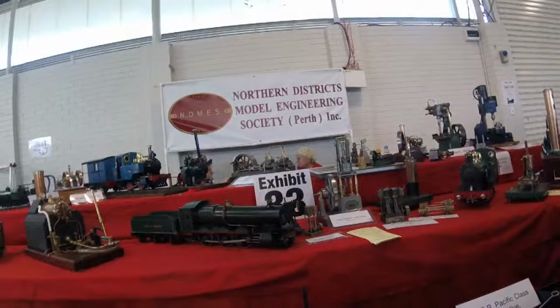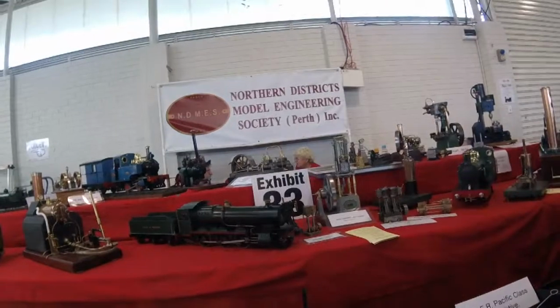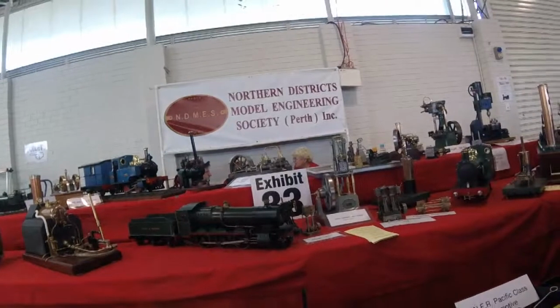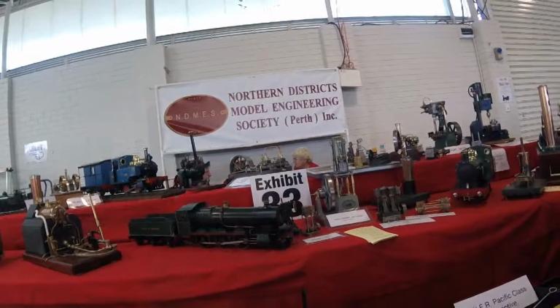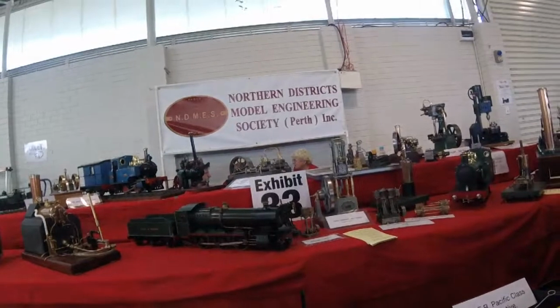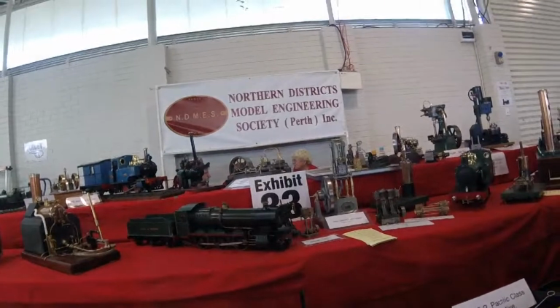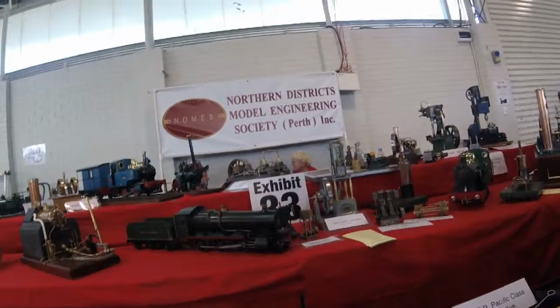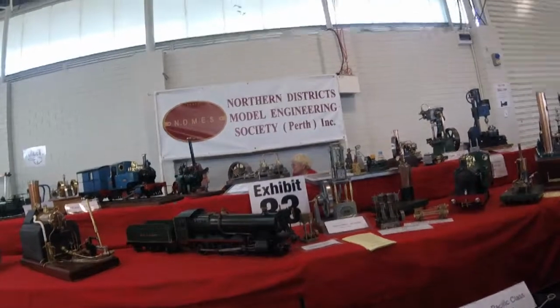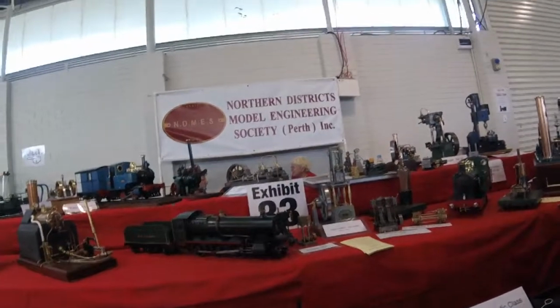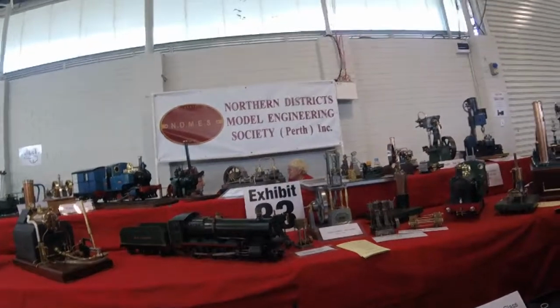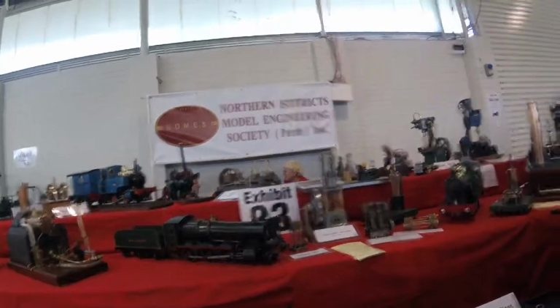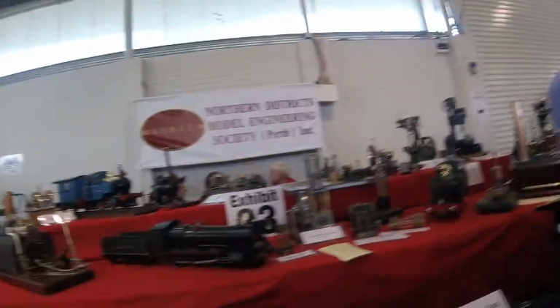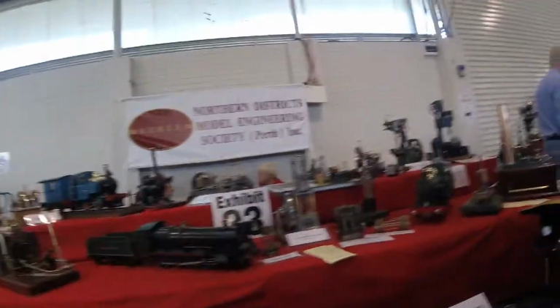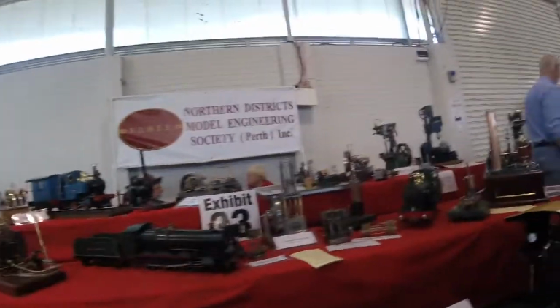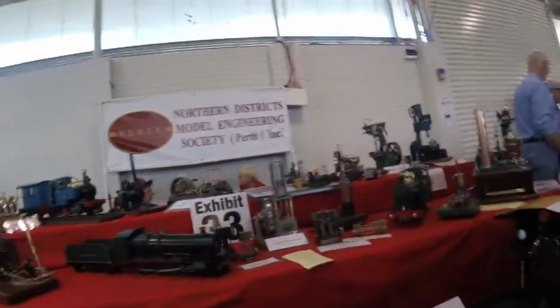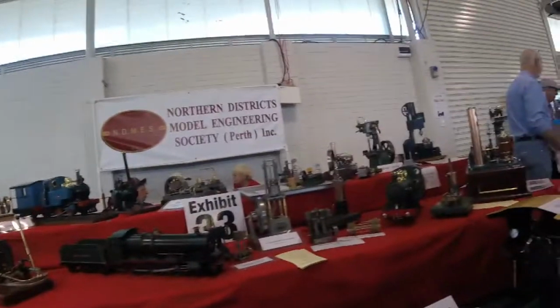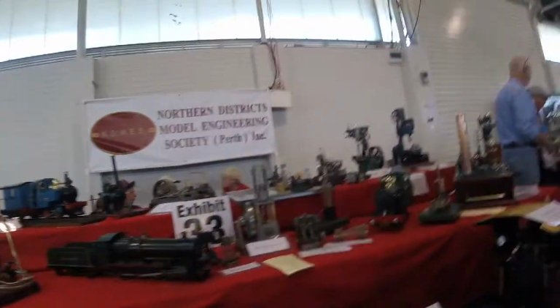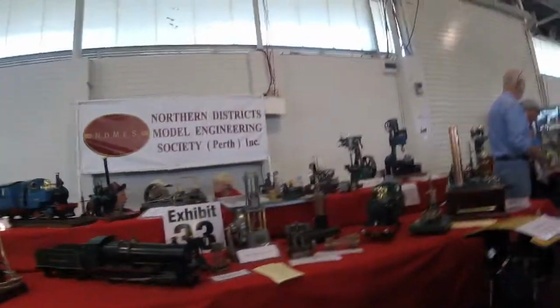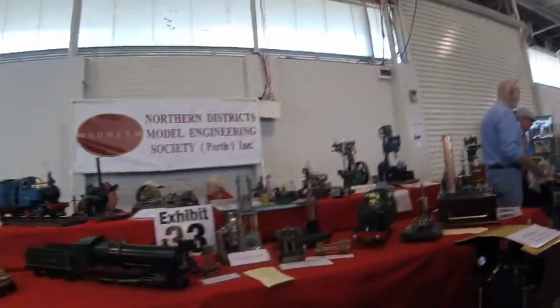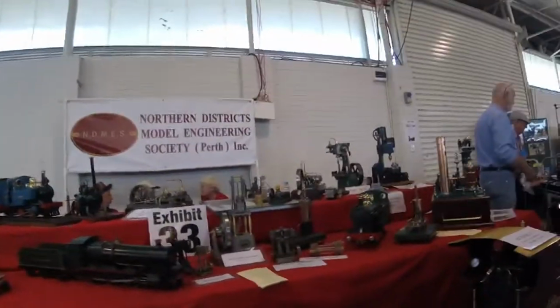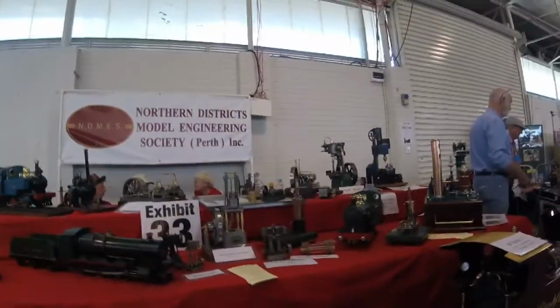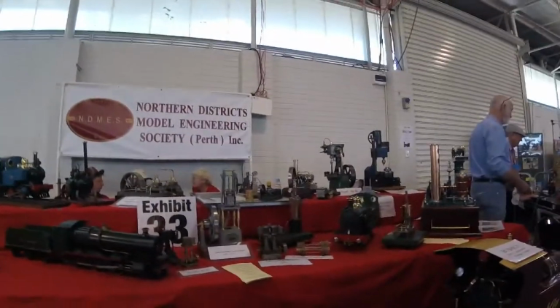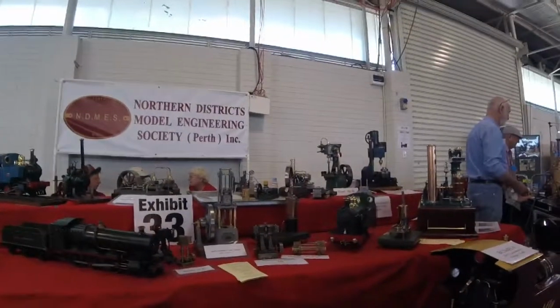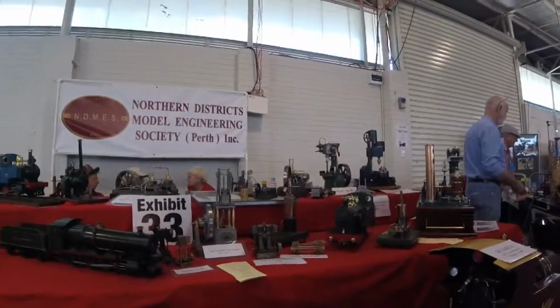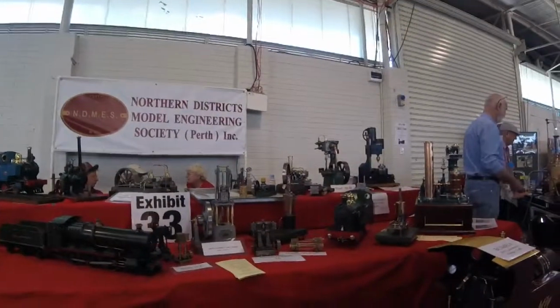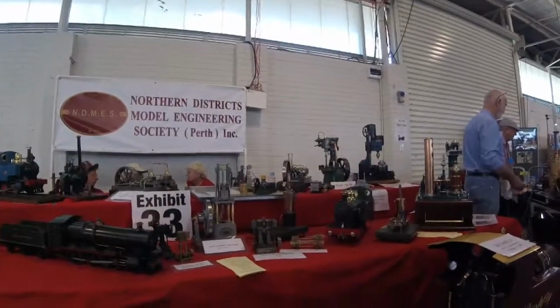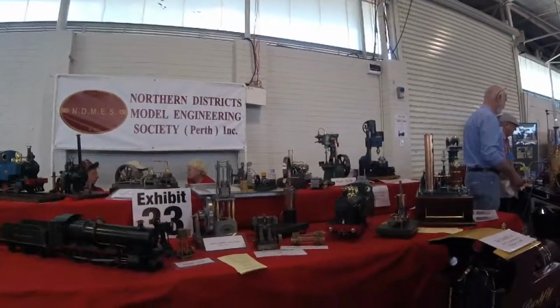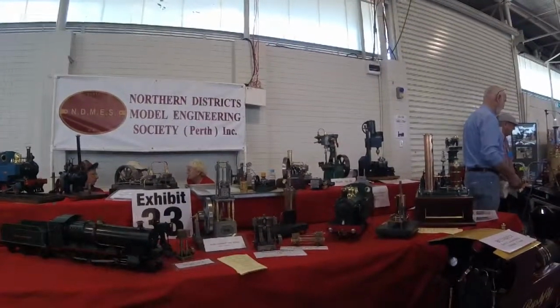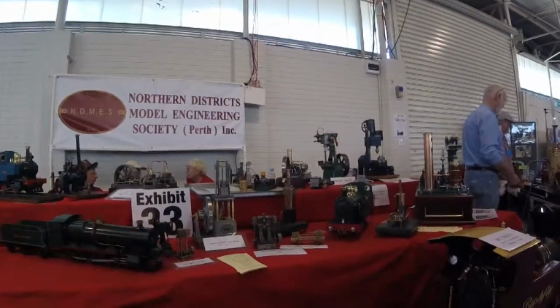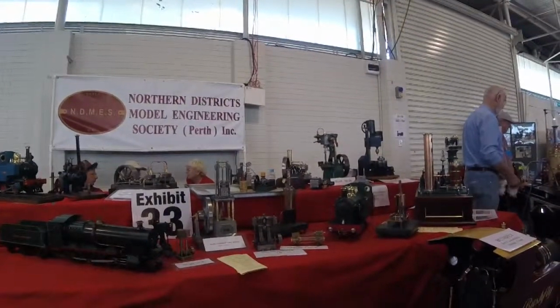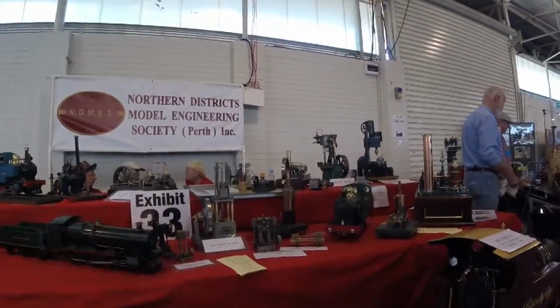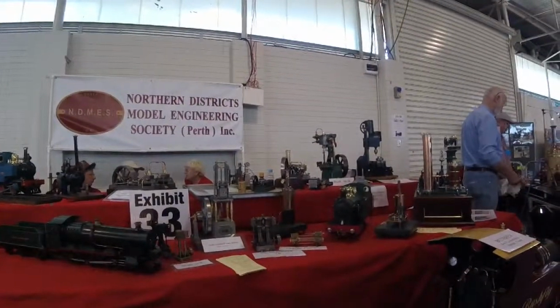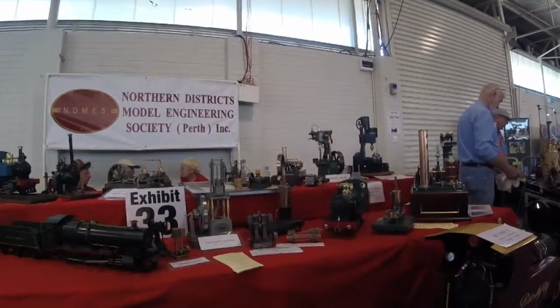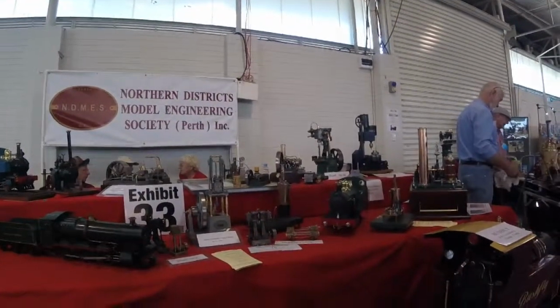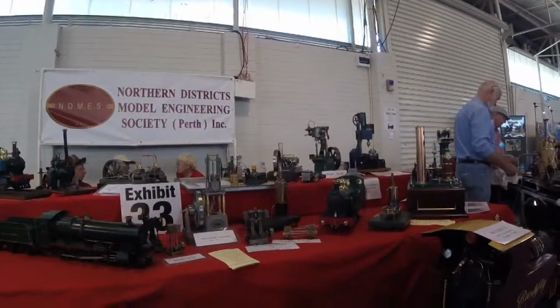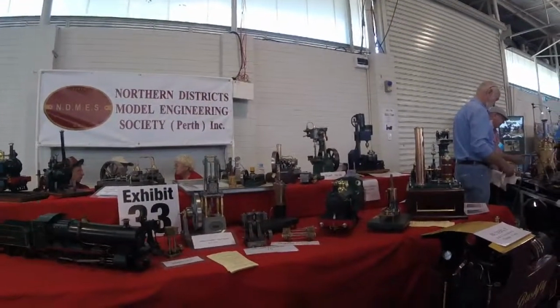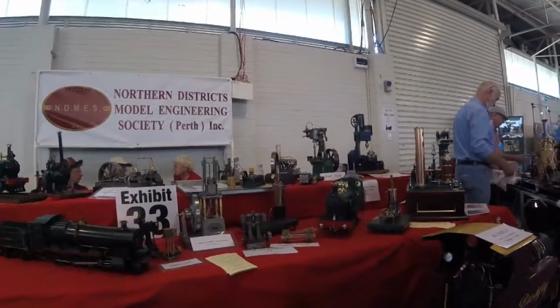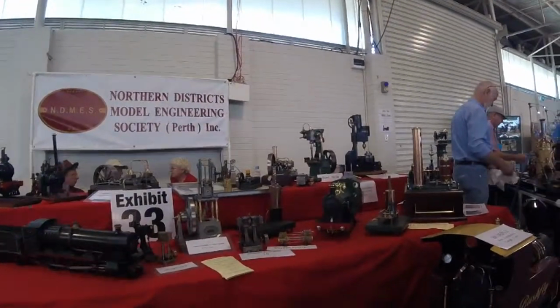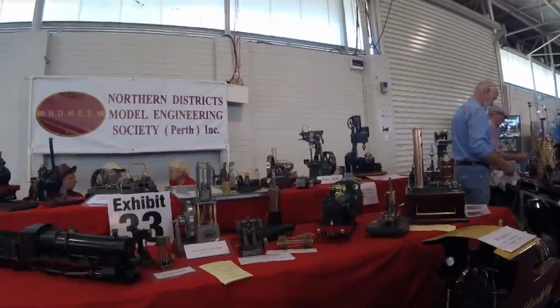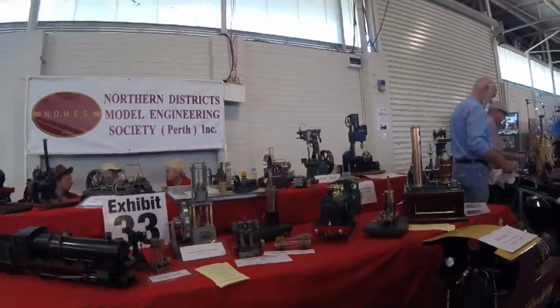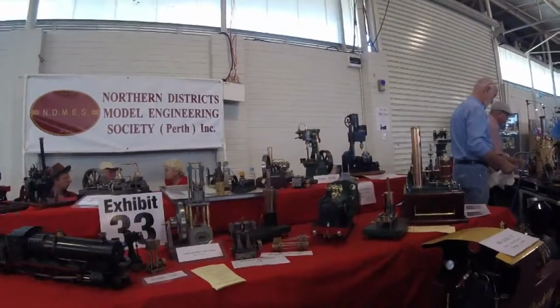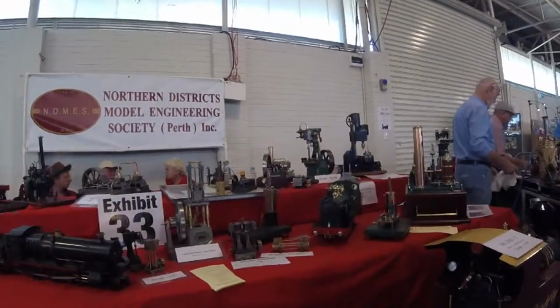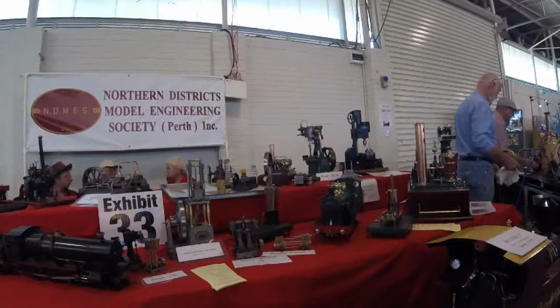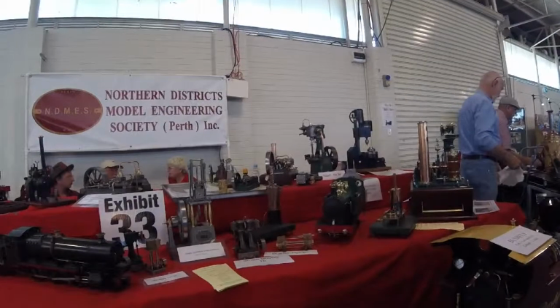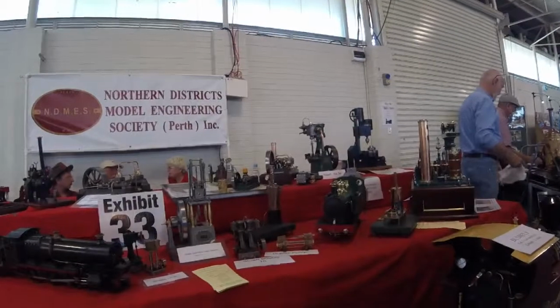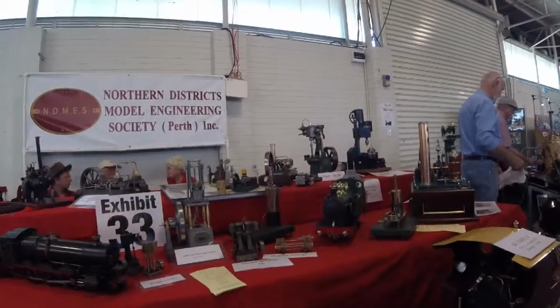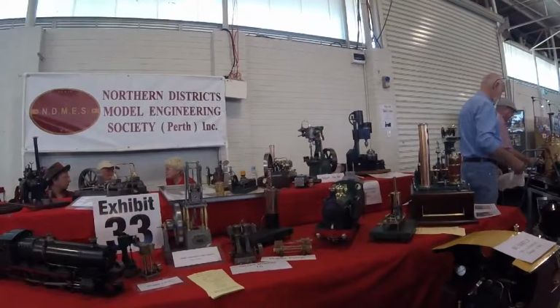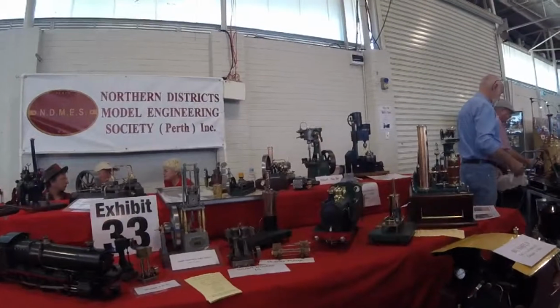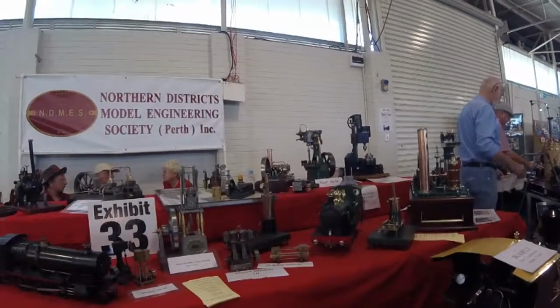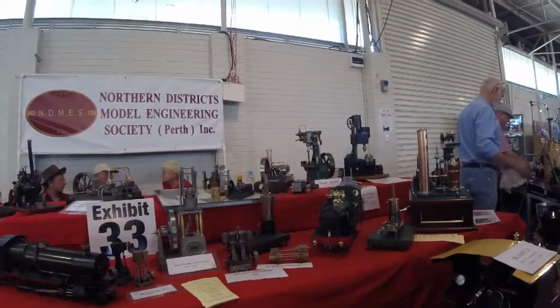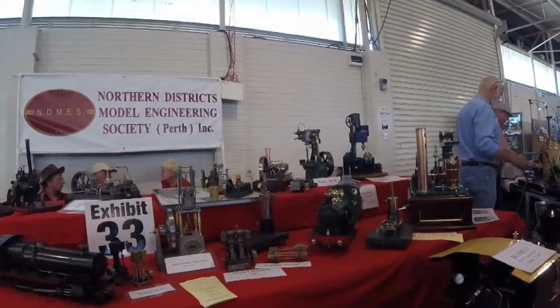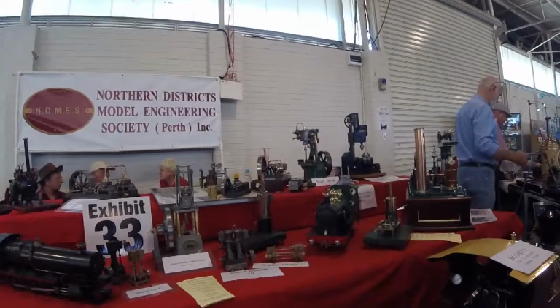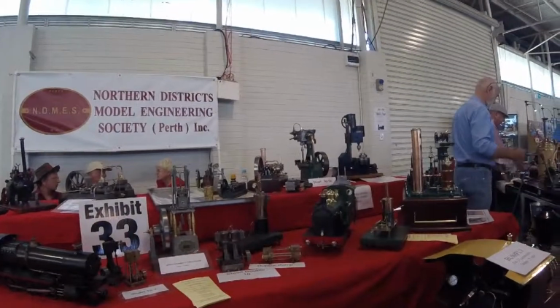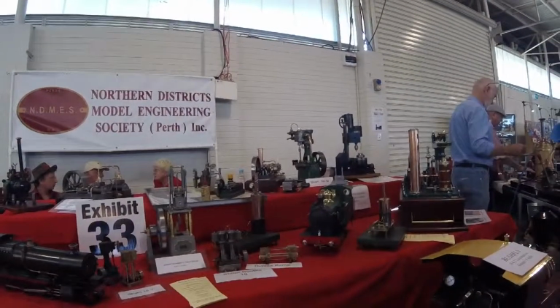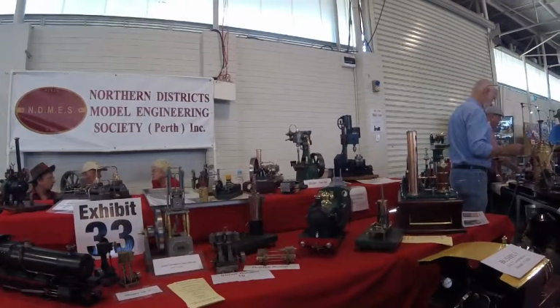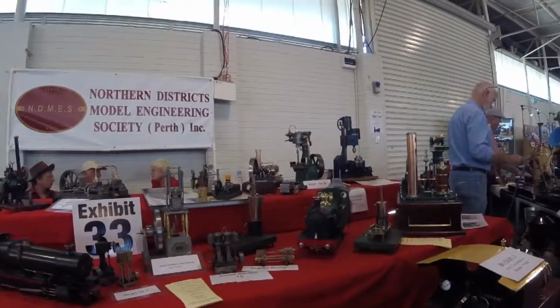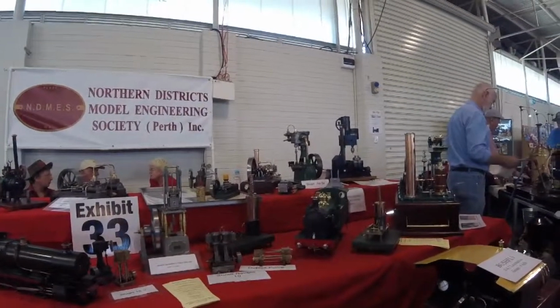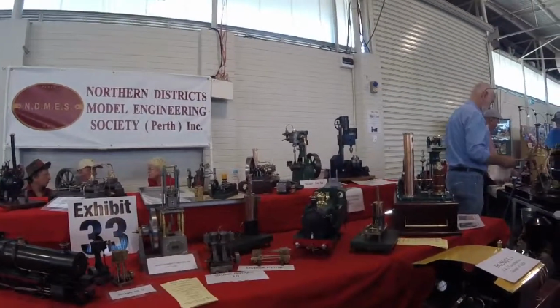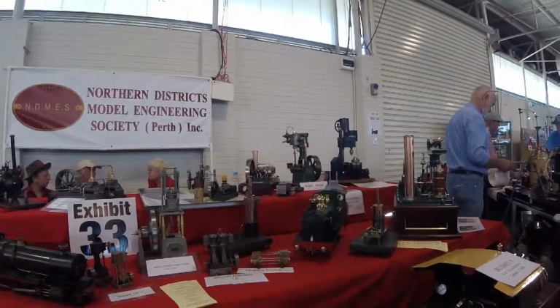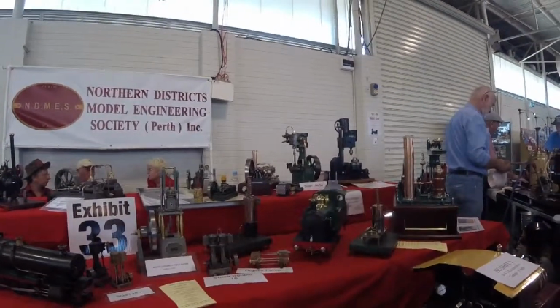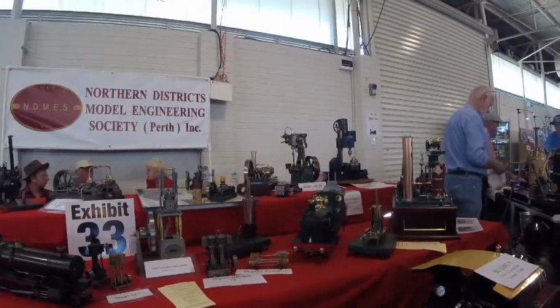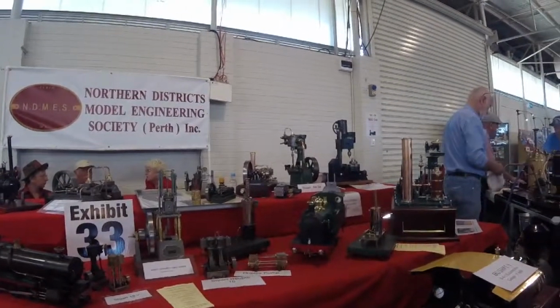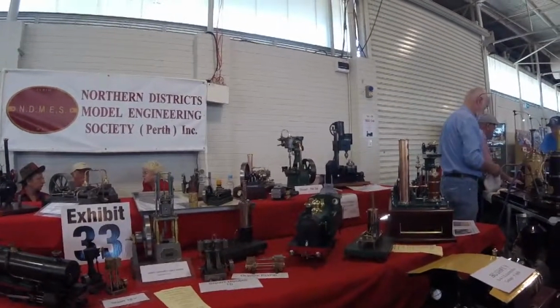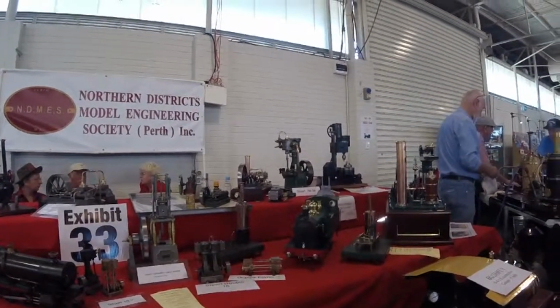It's open one Sunday a month — the Sunday eludes me — but there will be a link in the comments below.